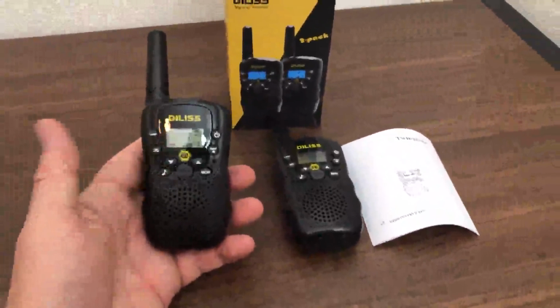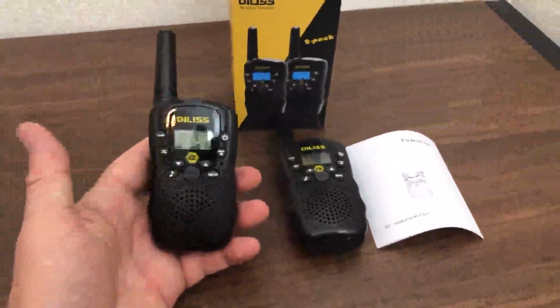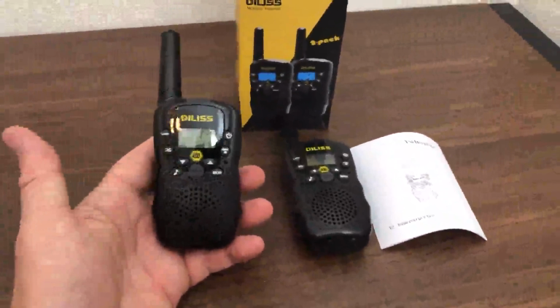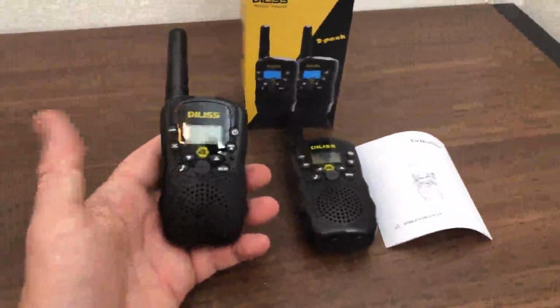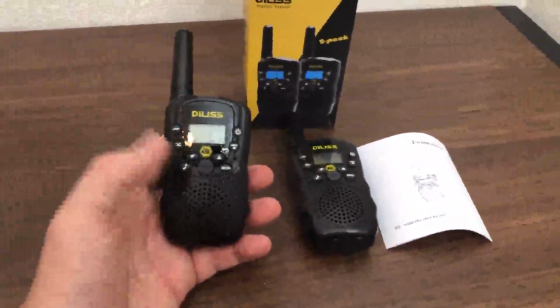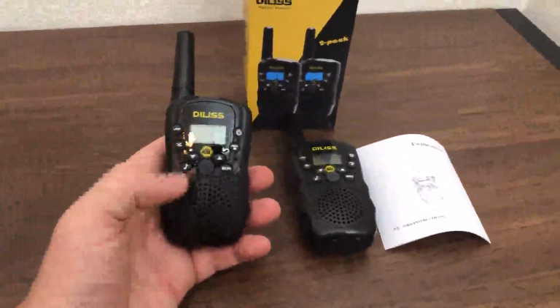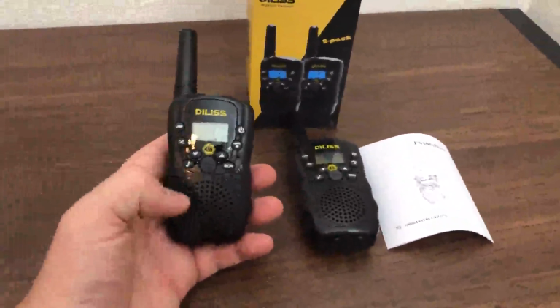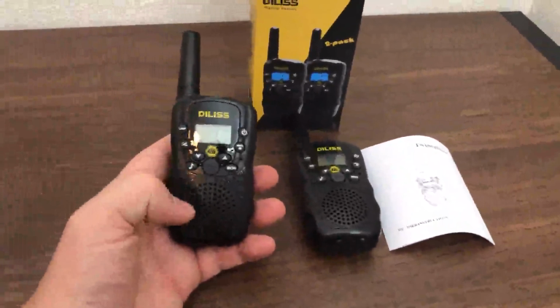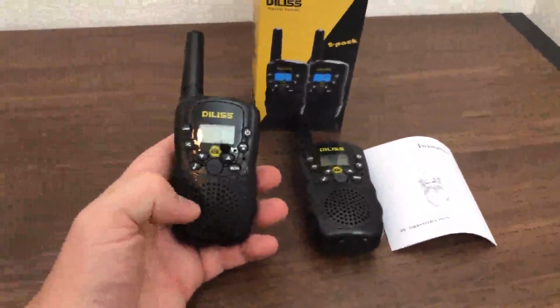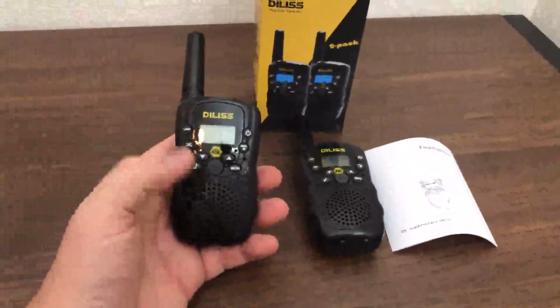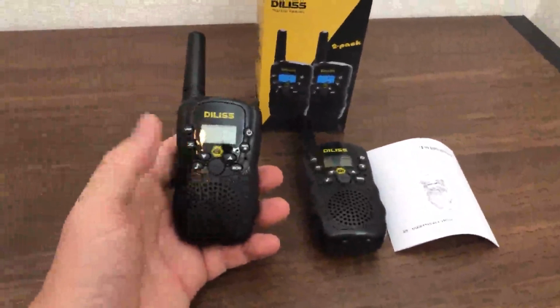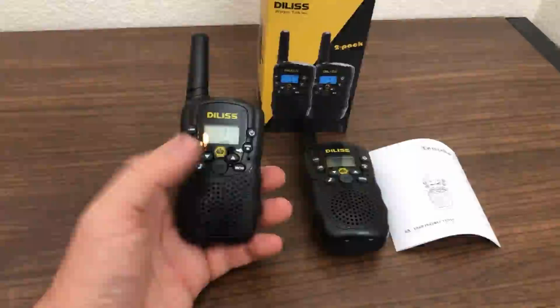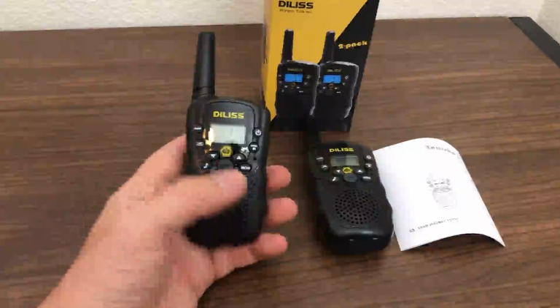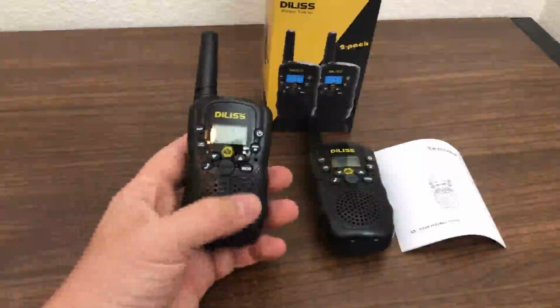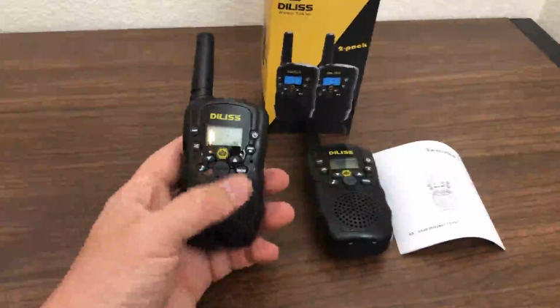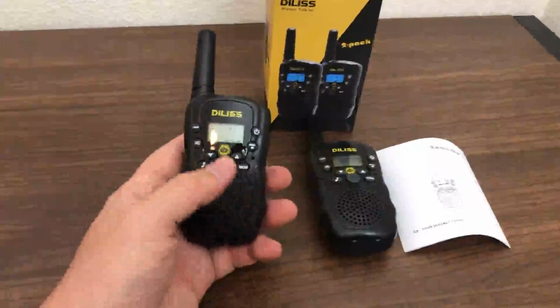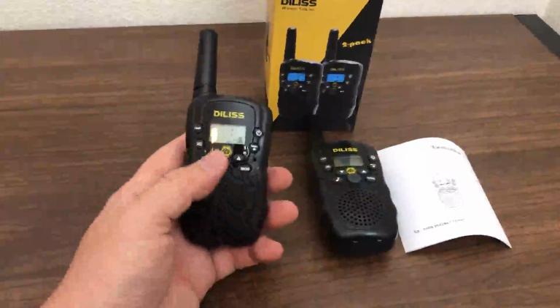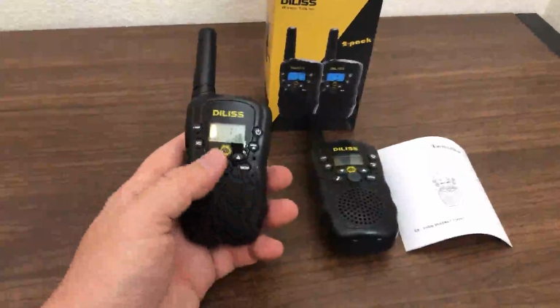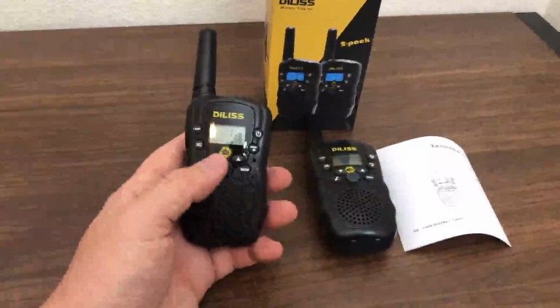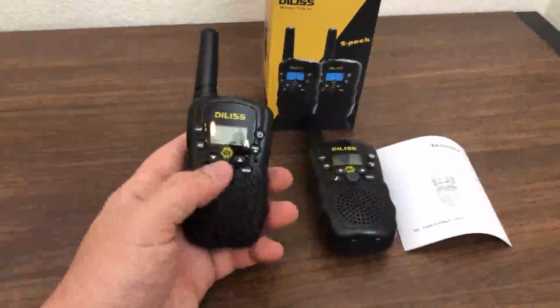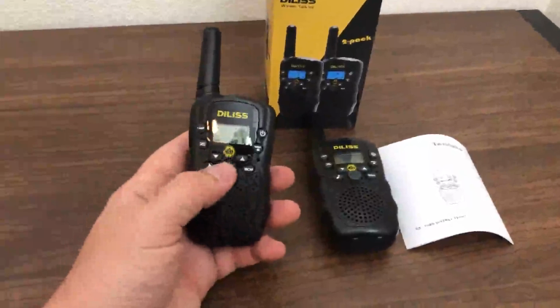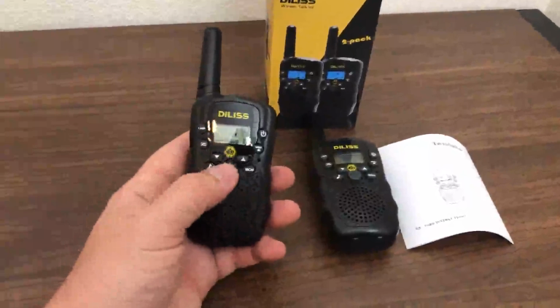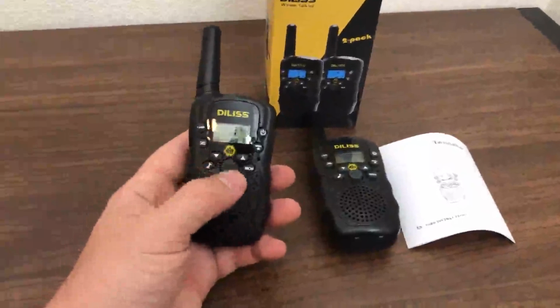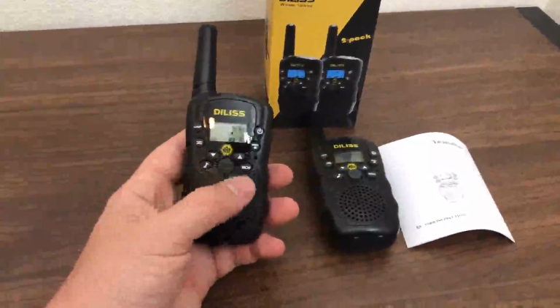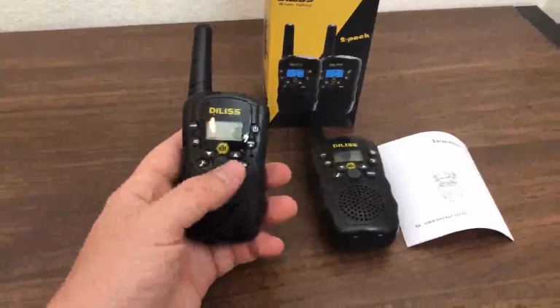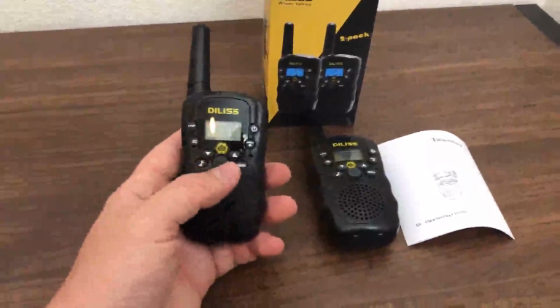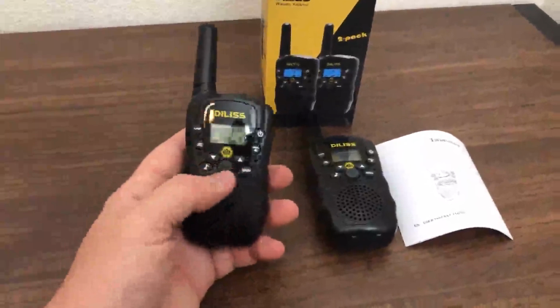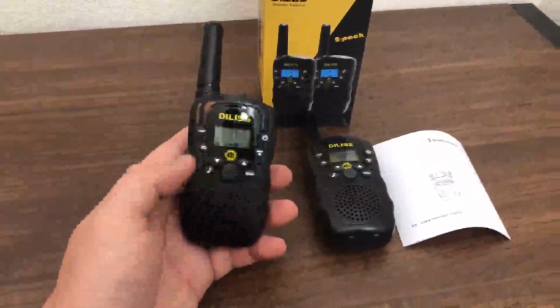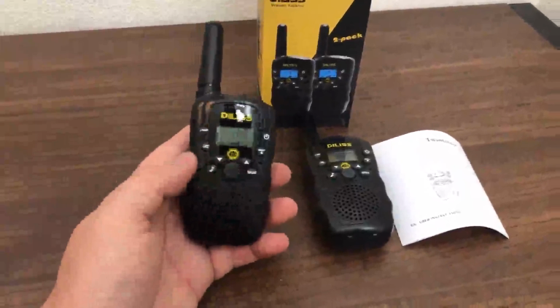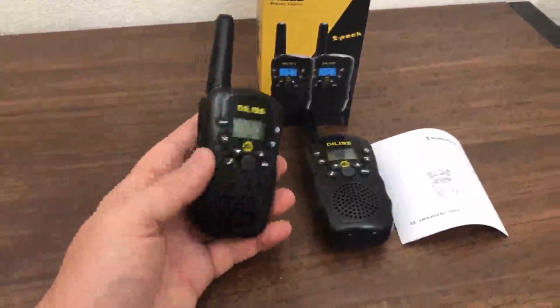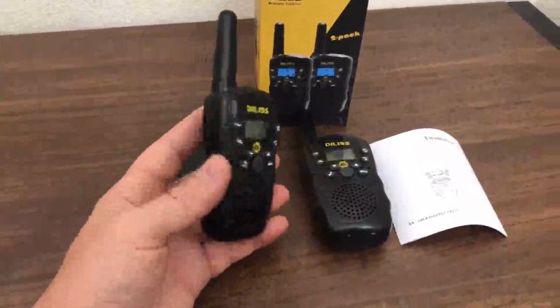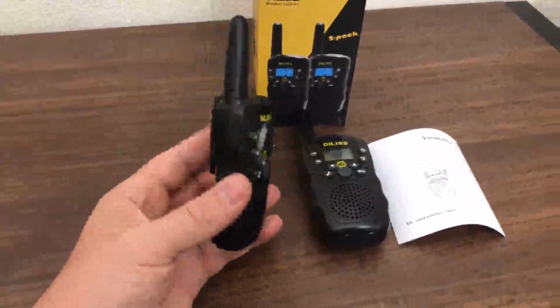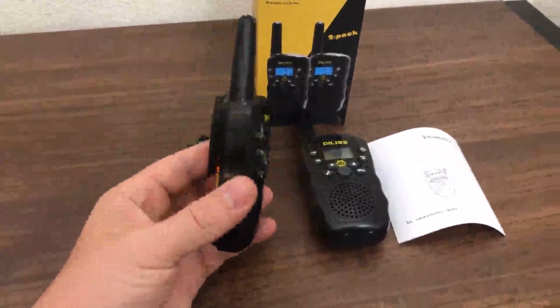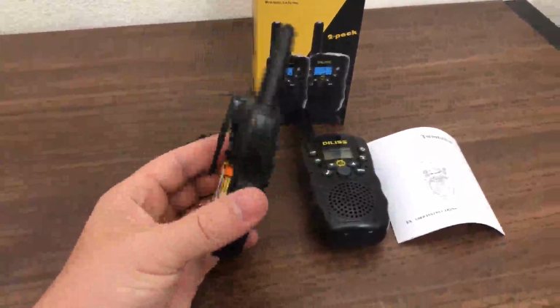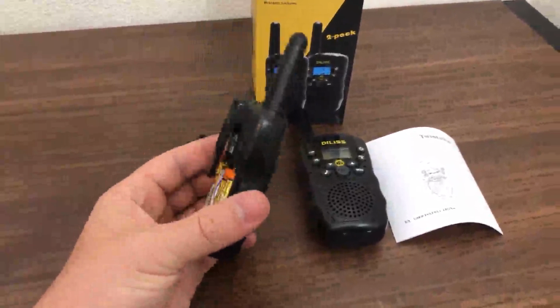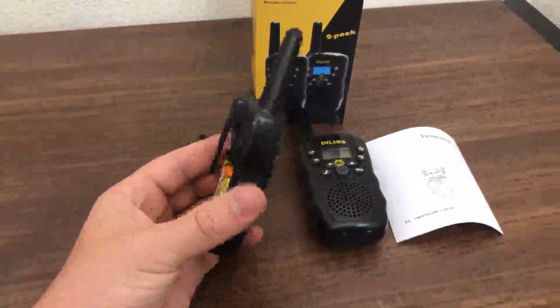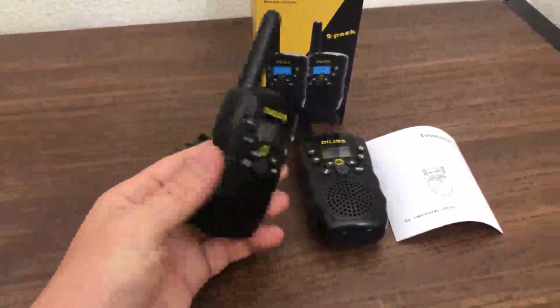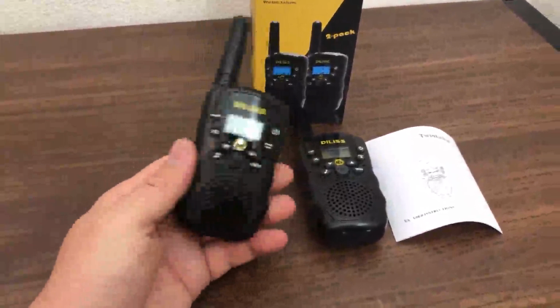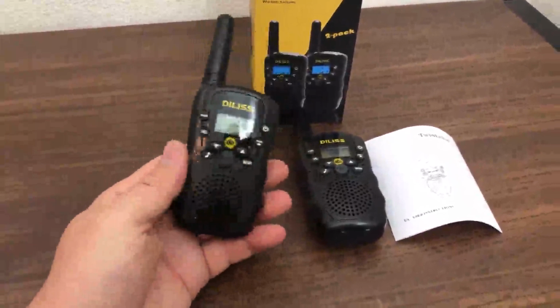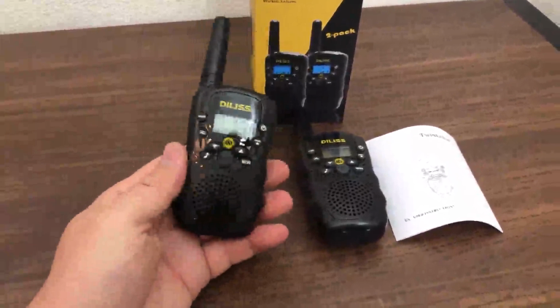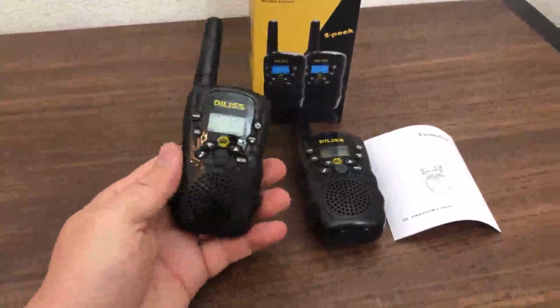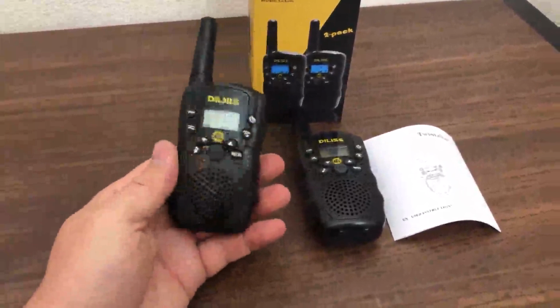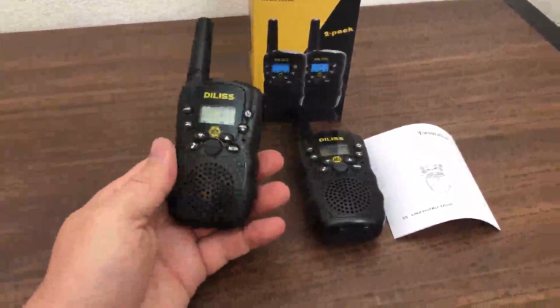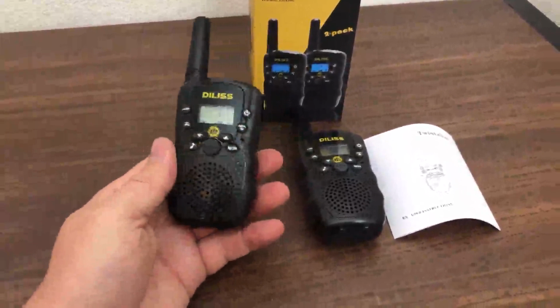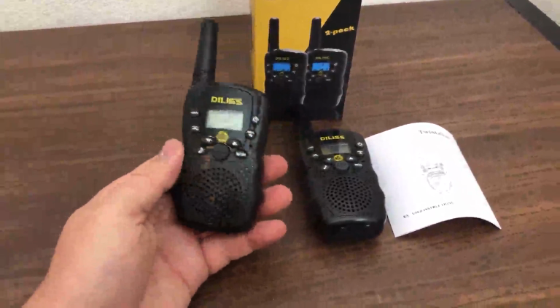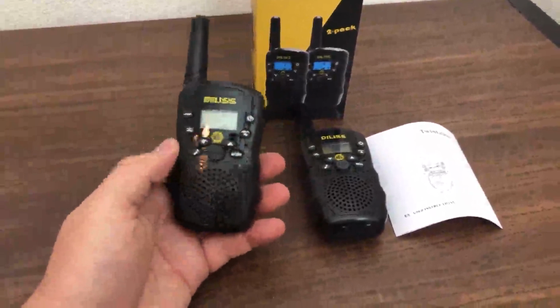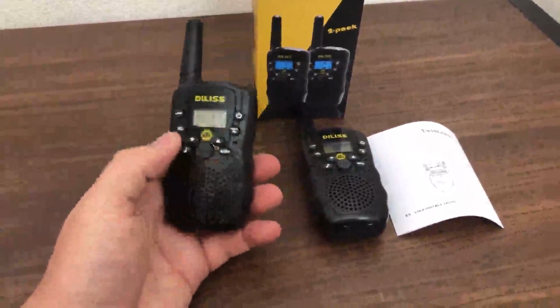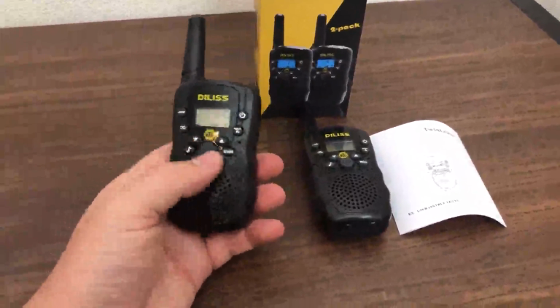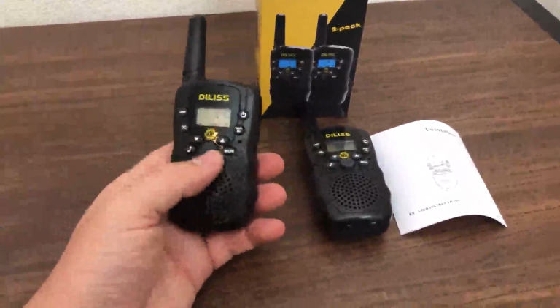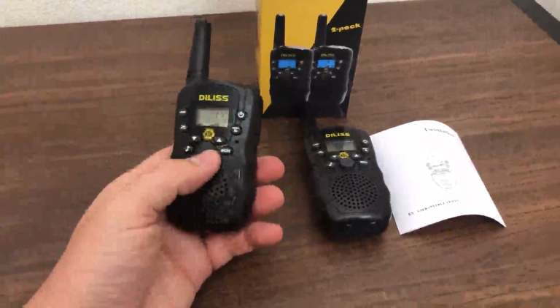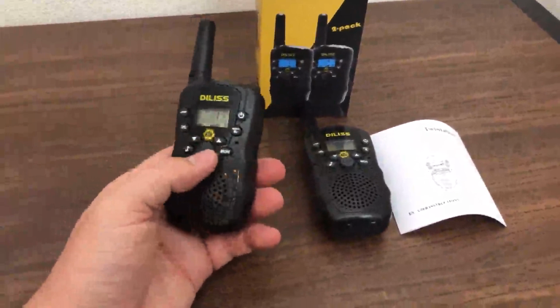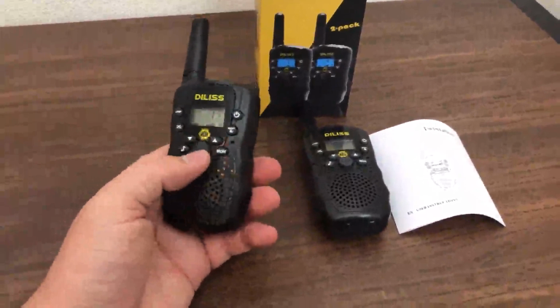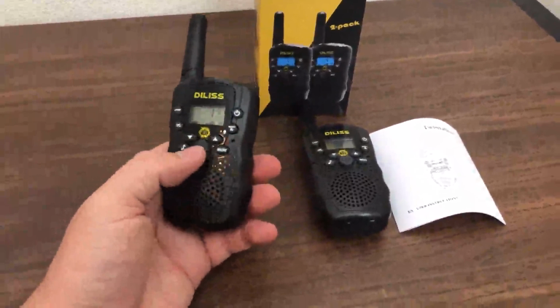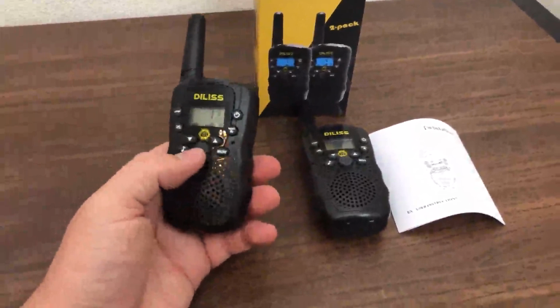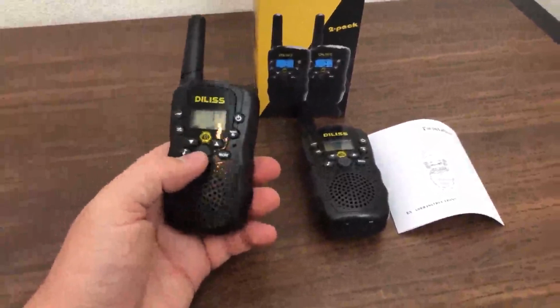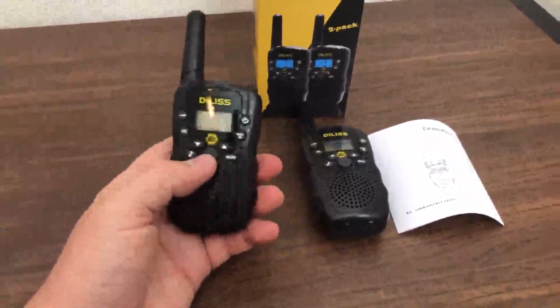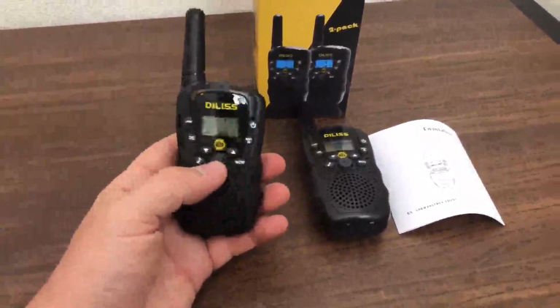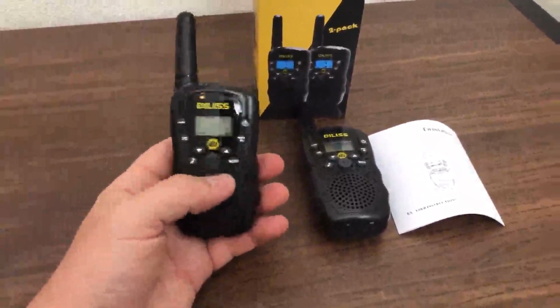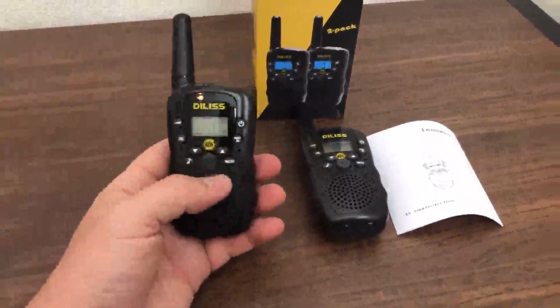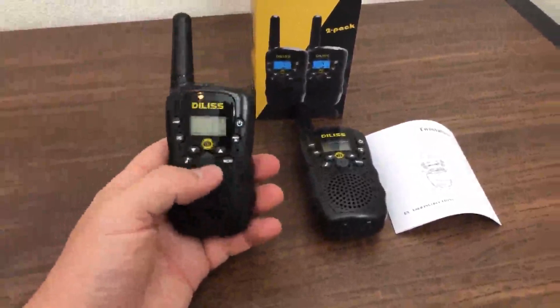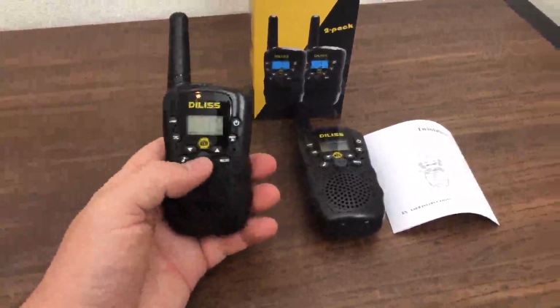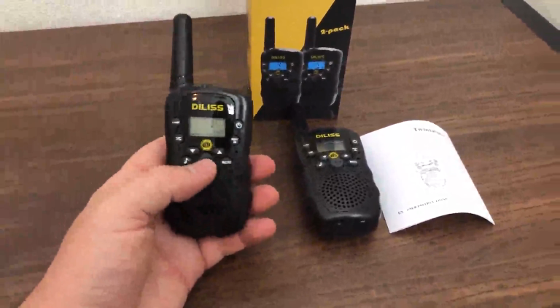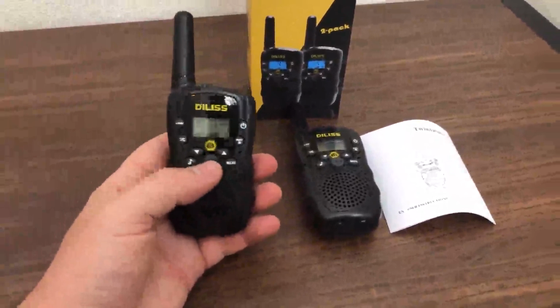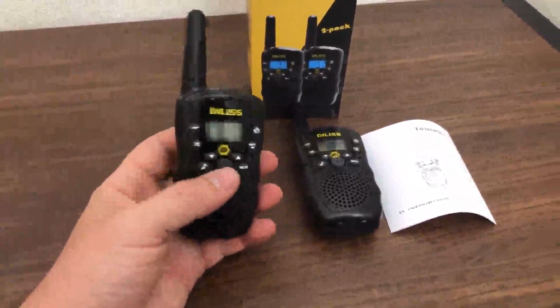I bought it before for my kids — three of them — and then I realized they also sell a black one which looks more like it's for adults.